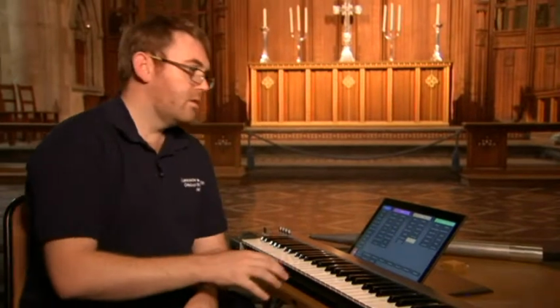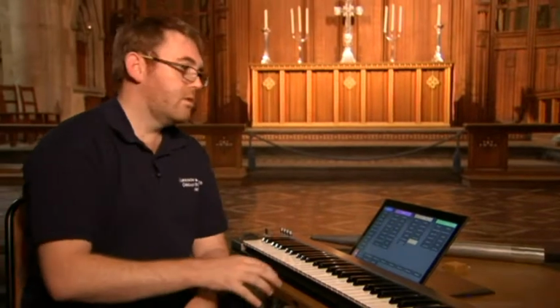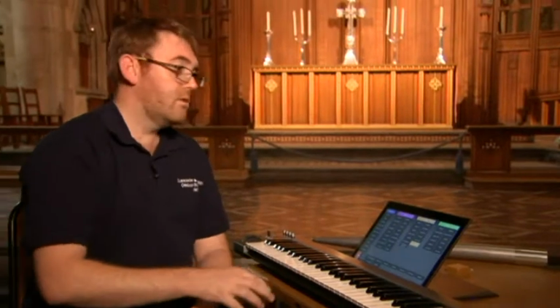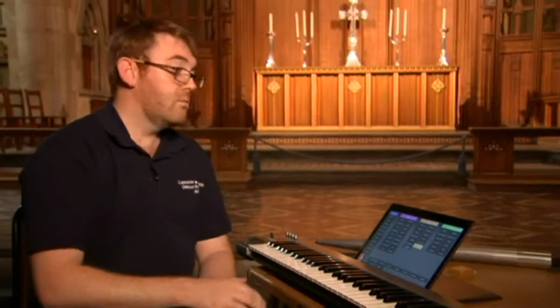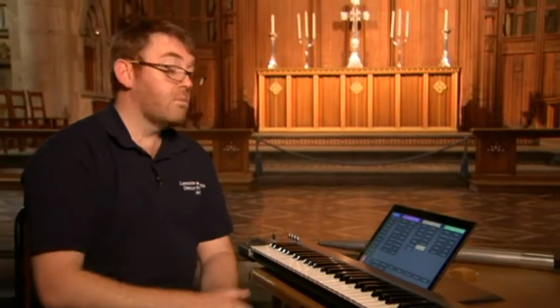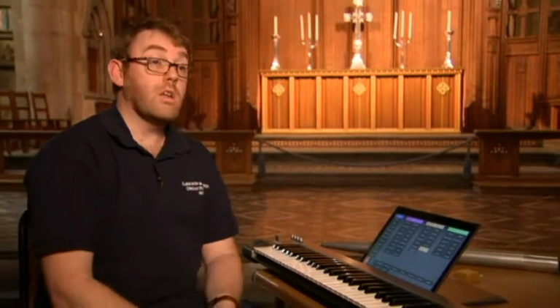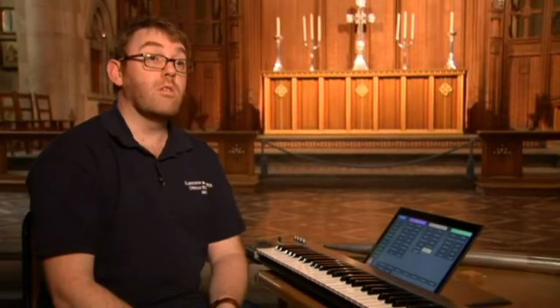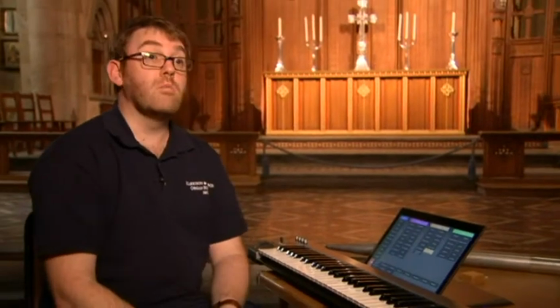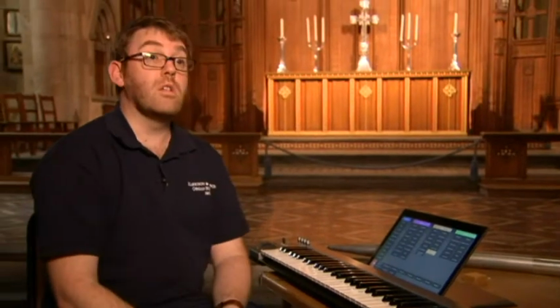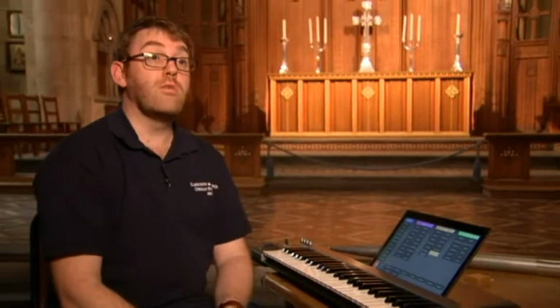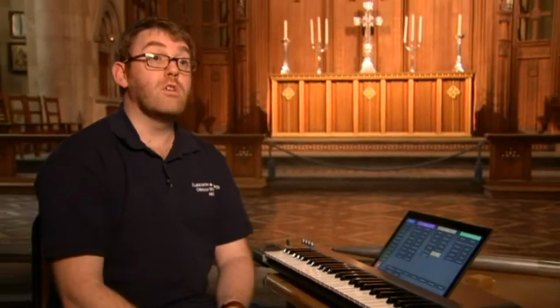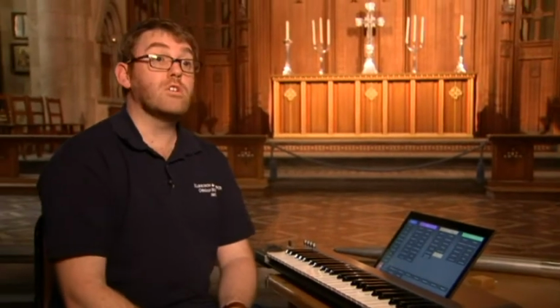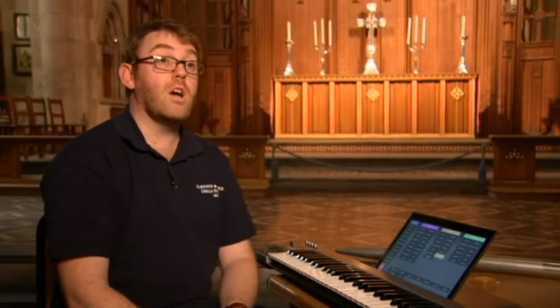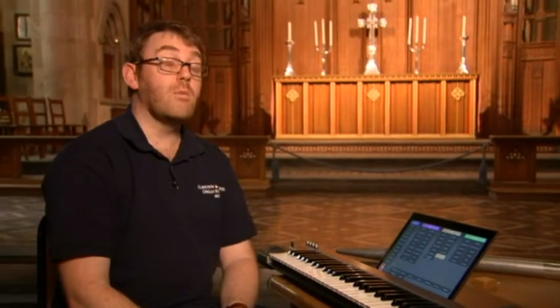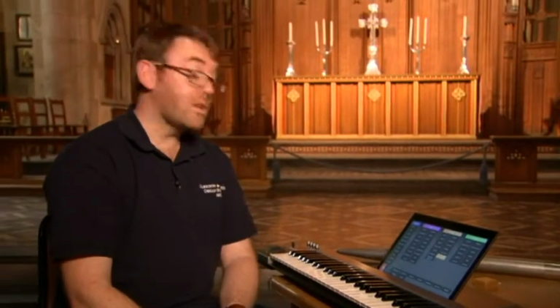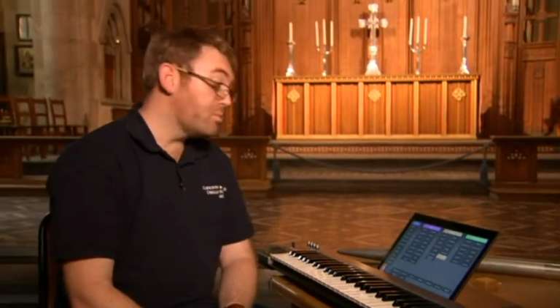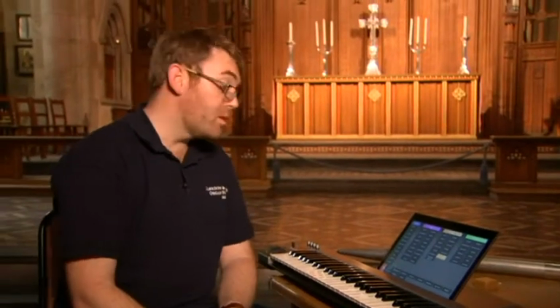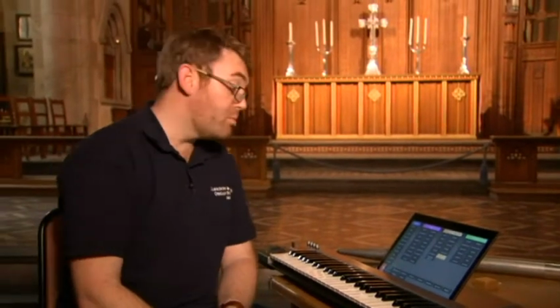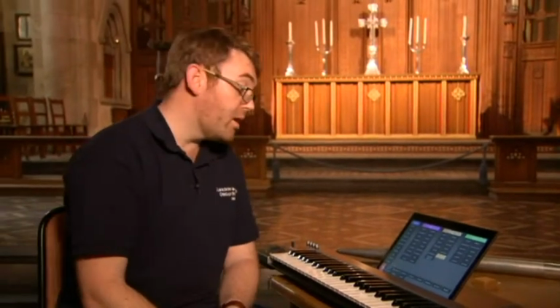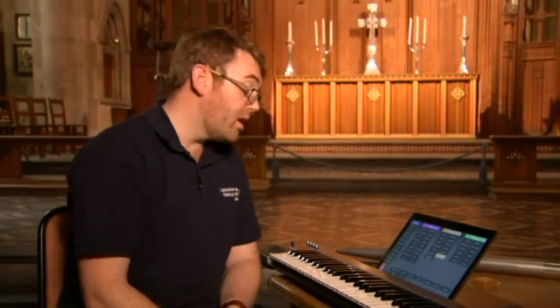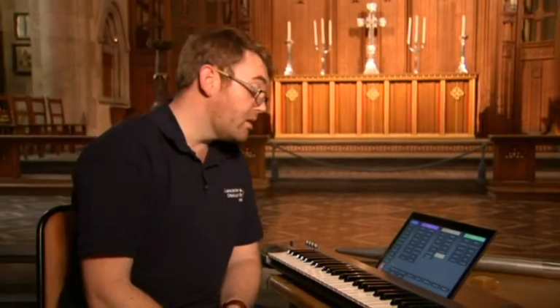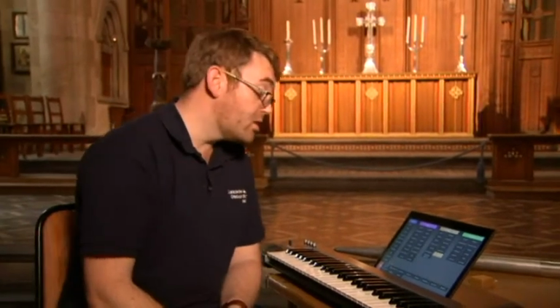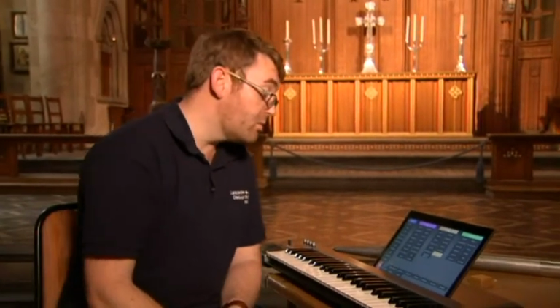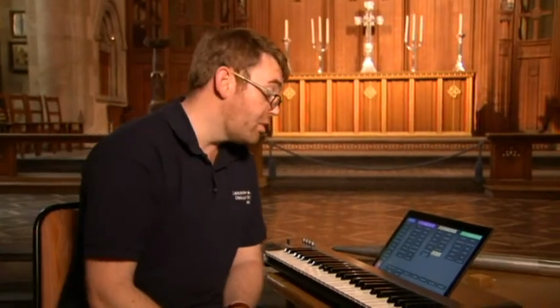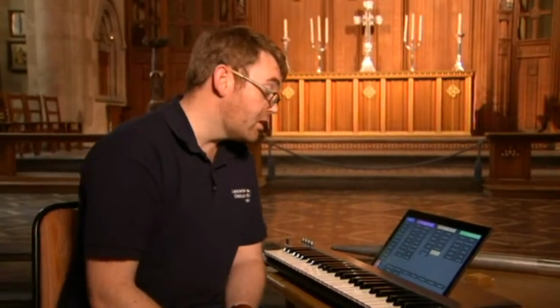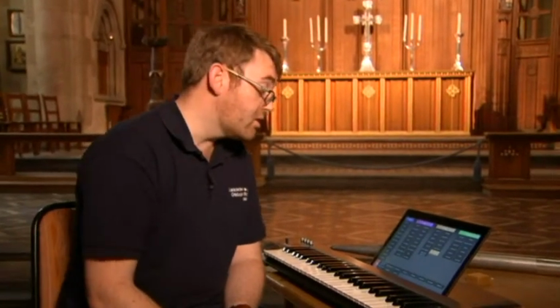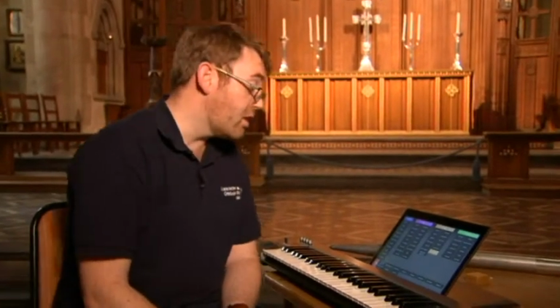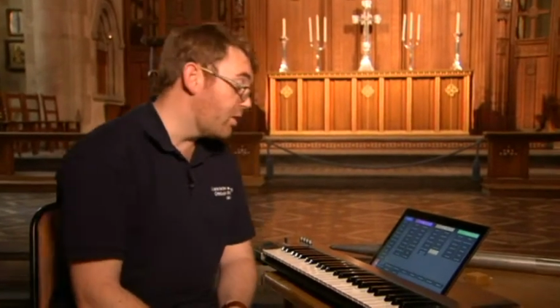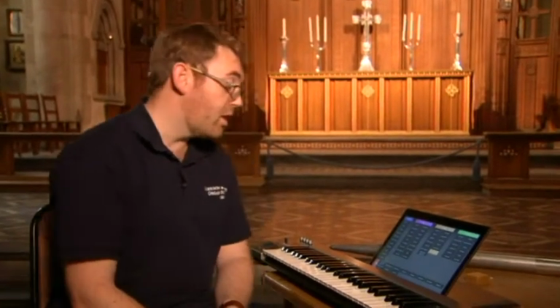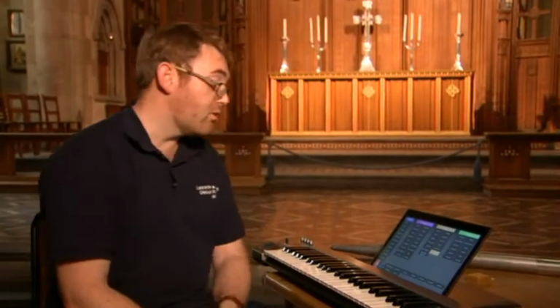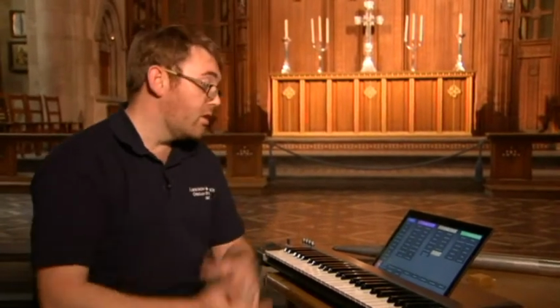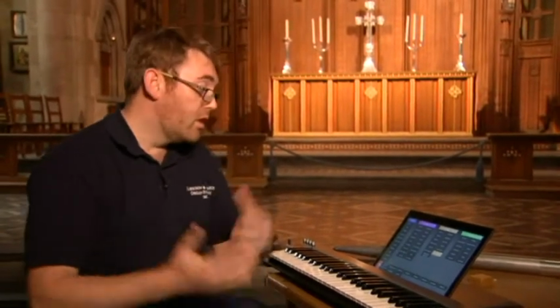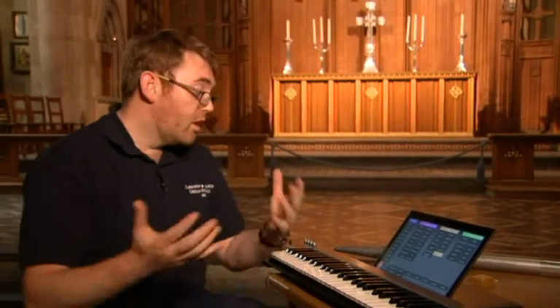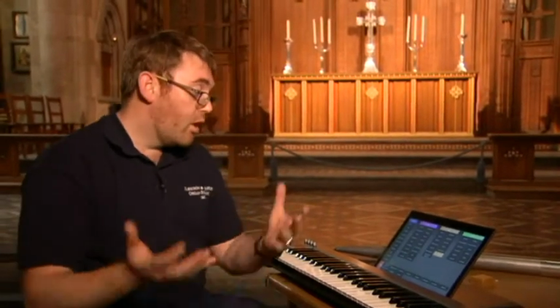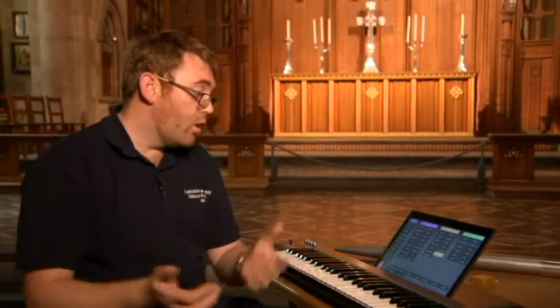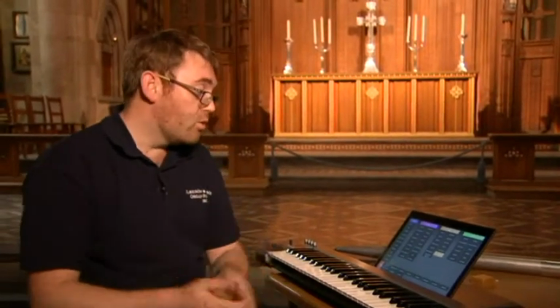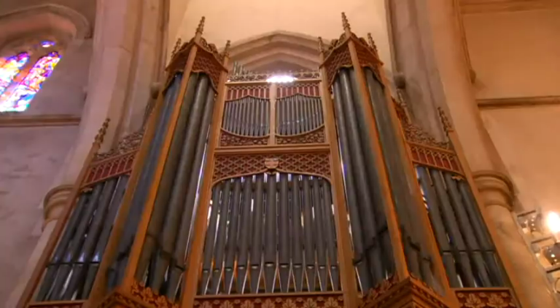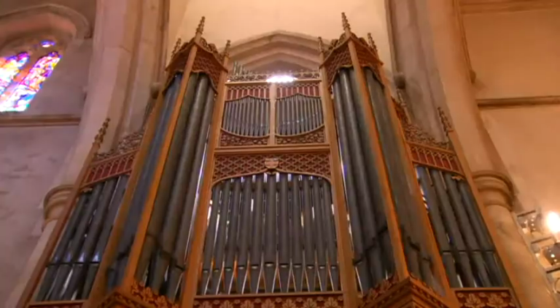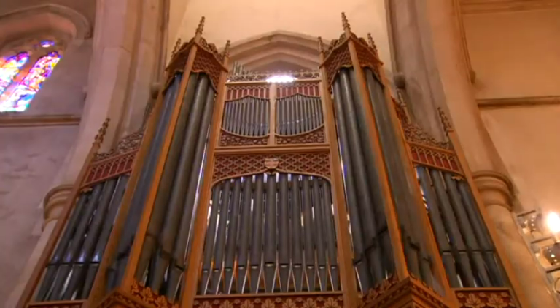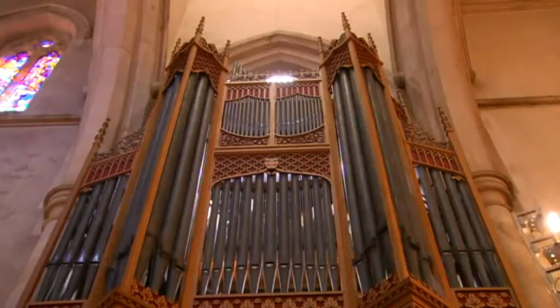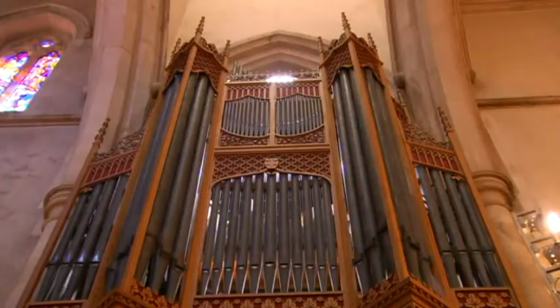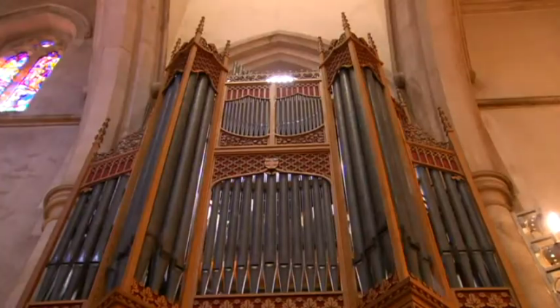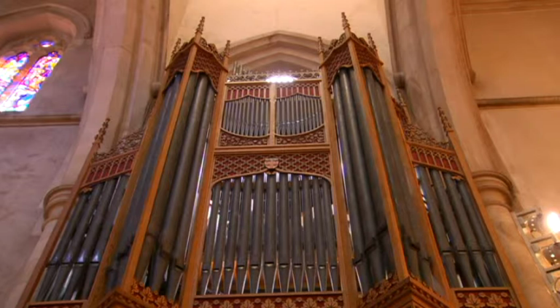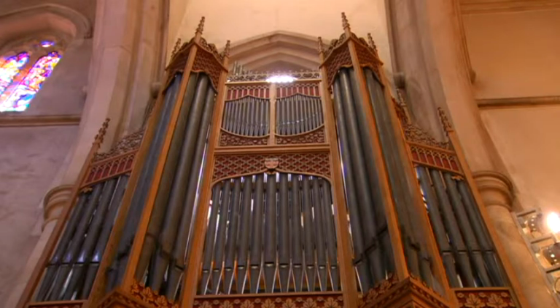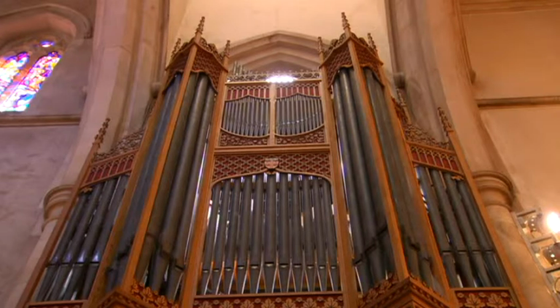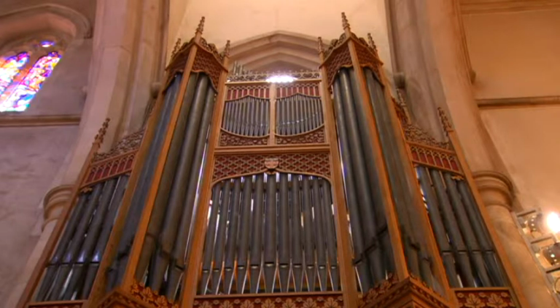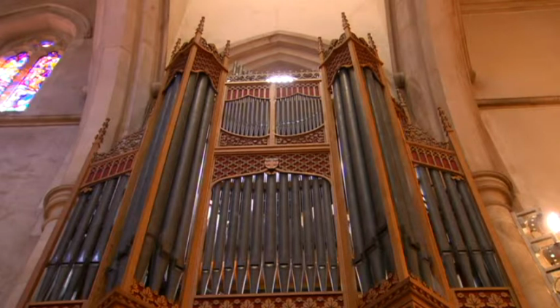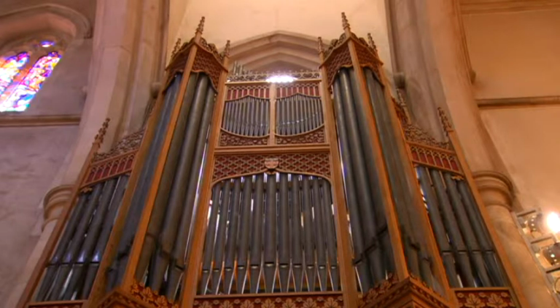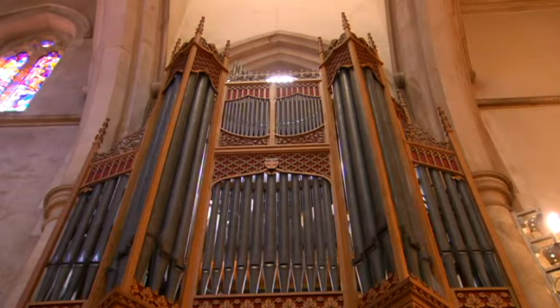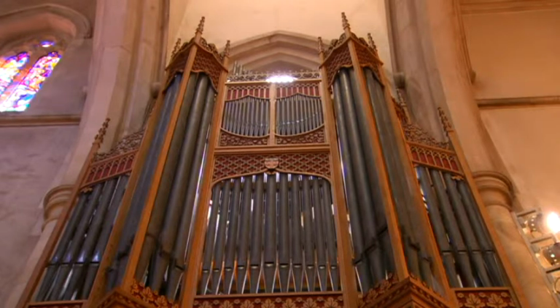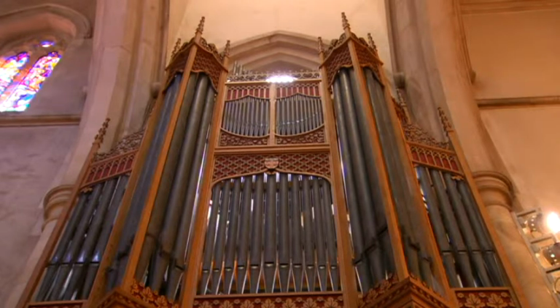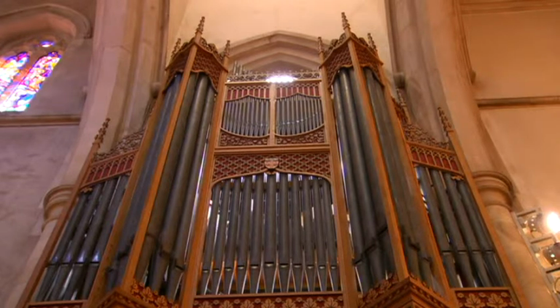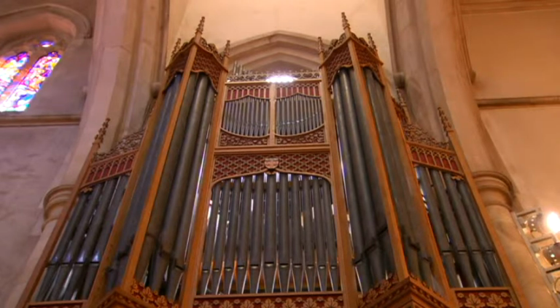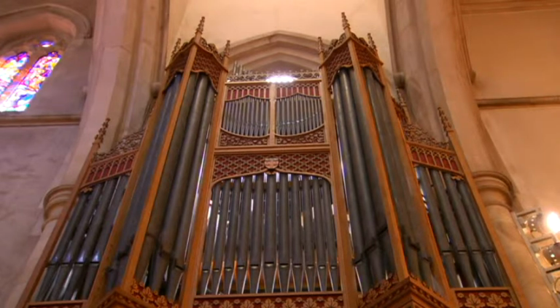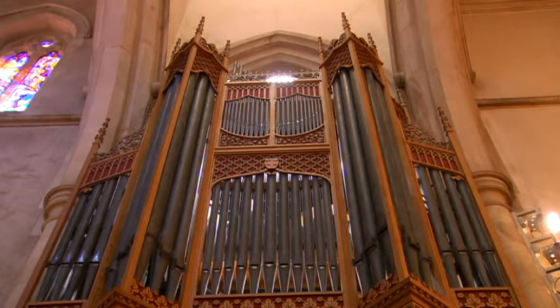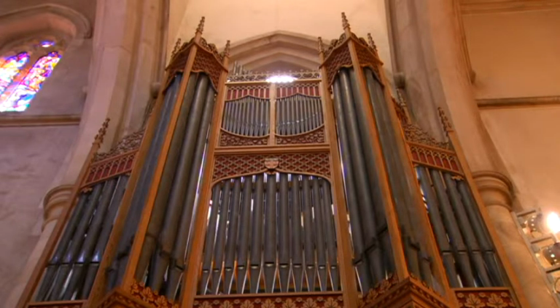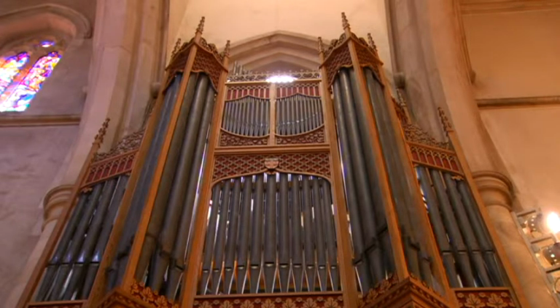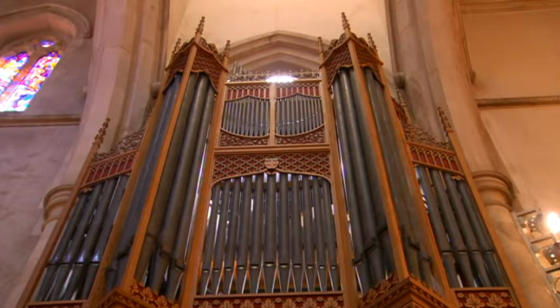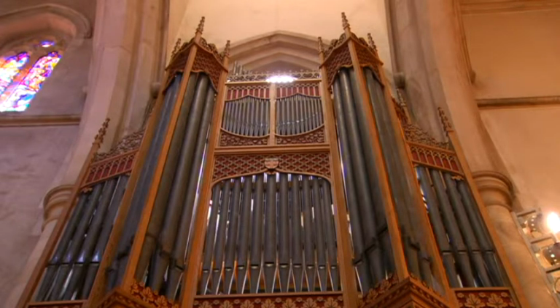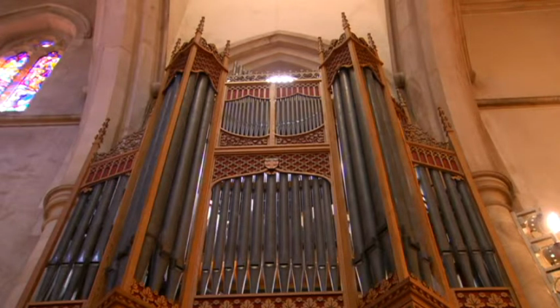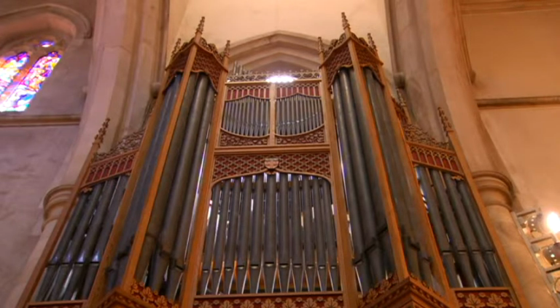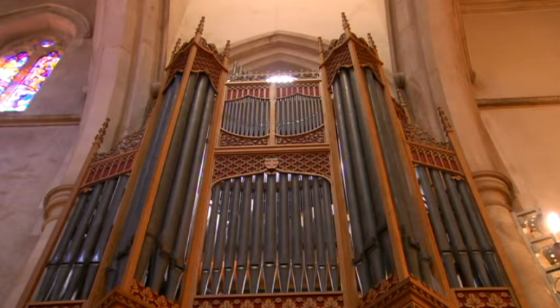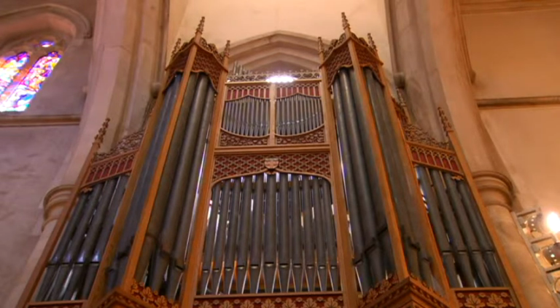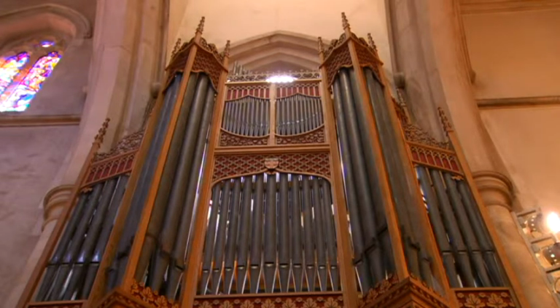Might even be the first time that's been played in St Peter's Cathedral. Who knows? Casey Briggs, ABC News, Adelaide.